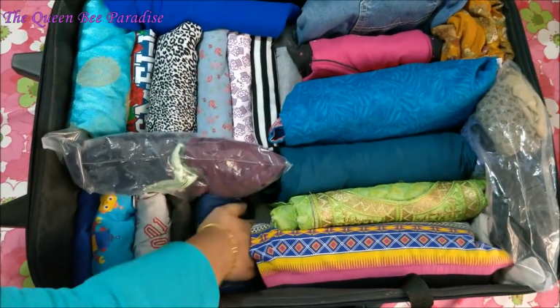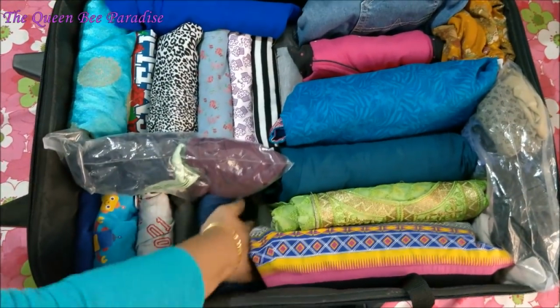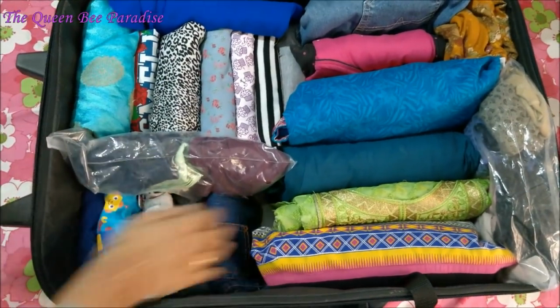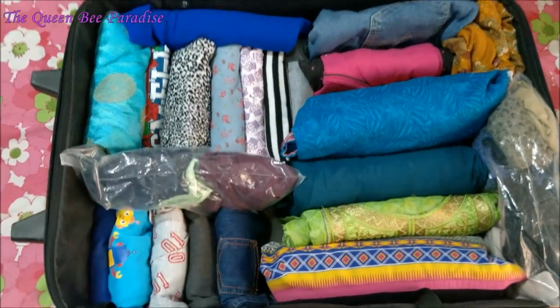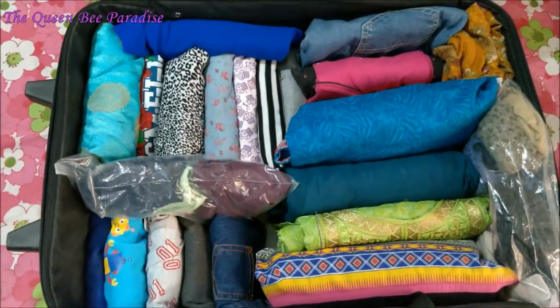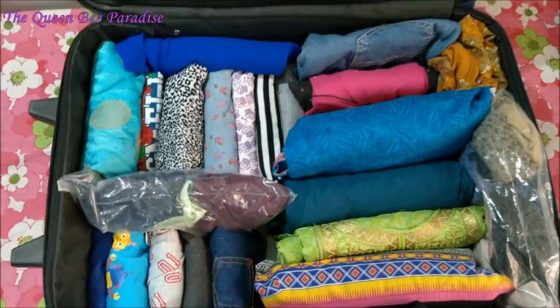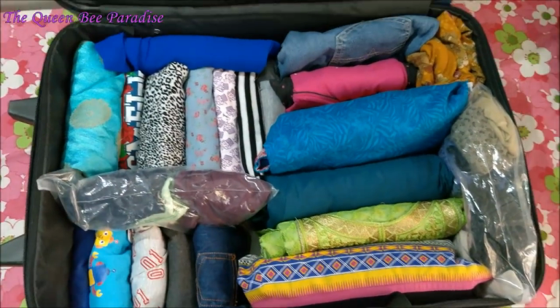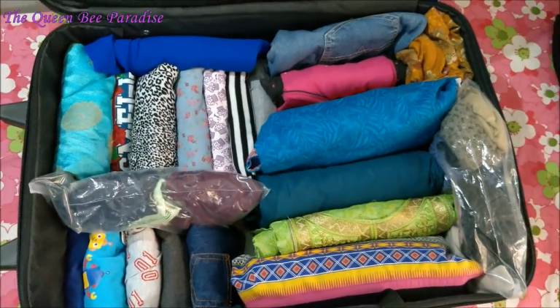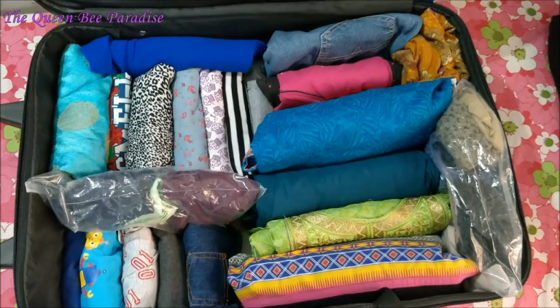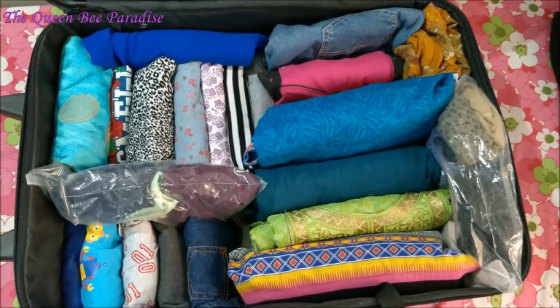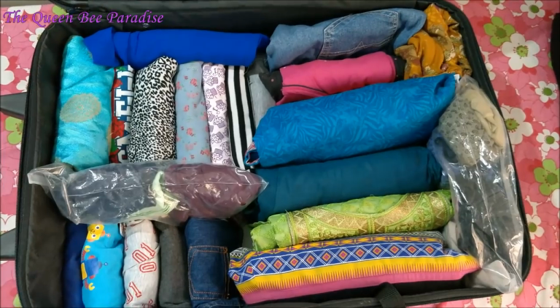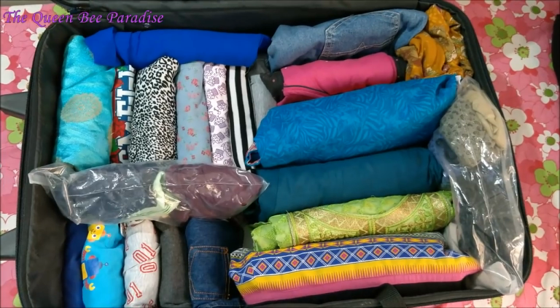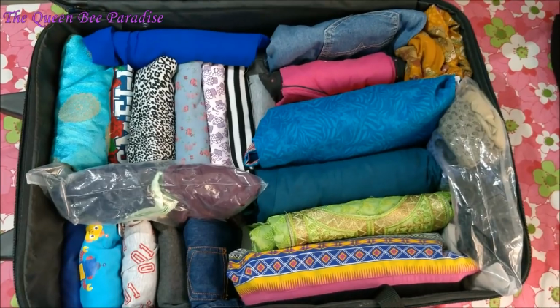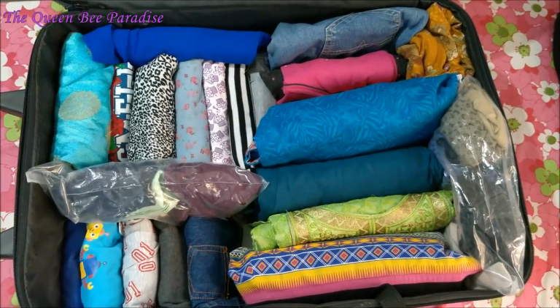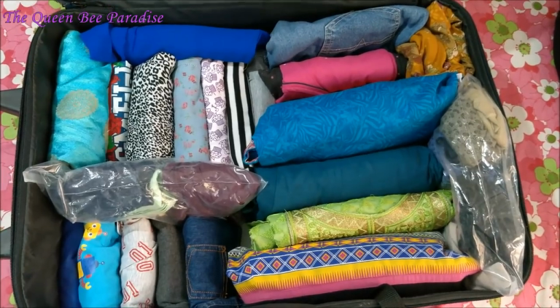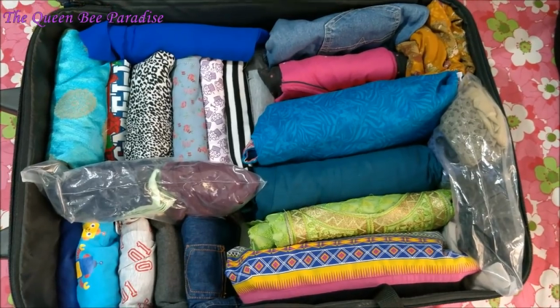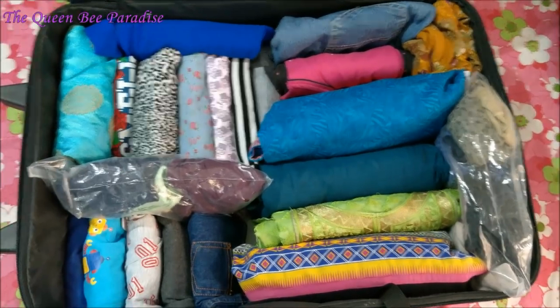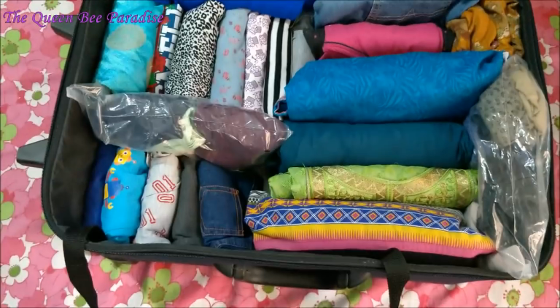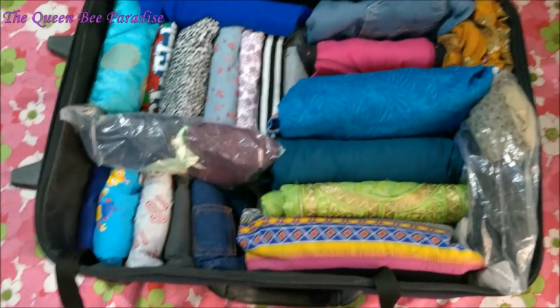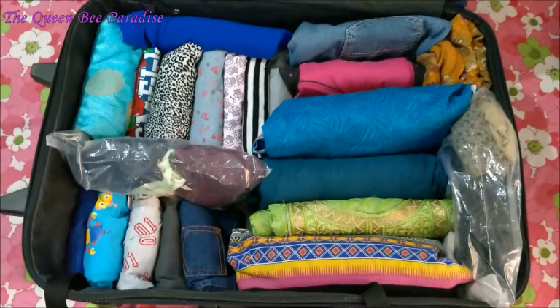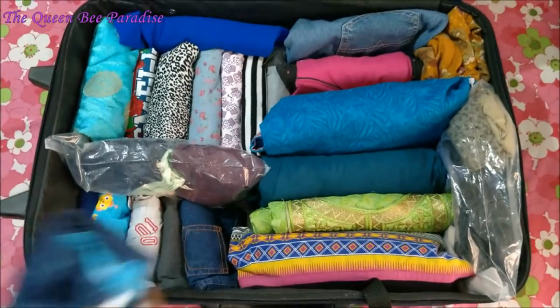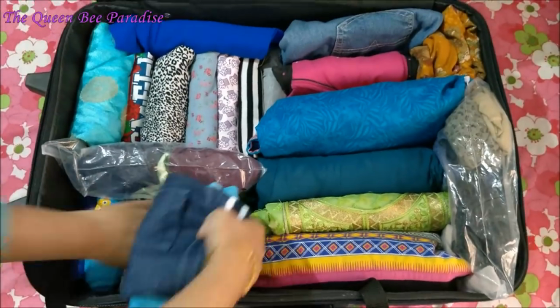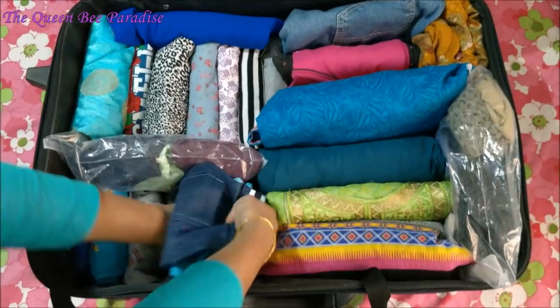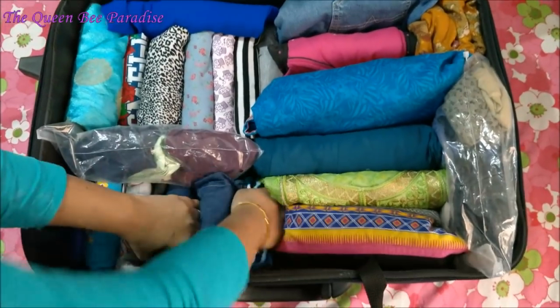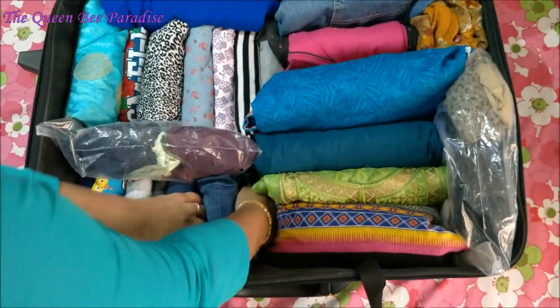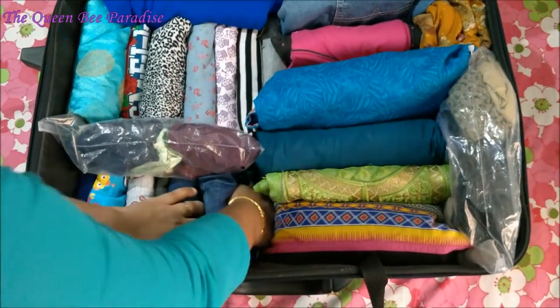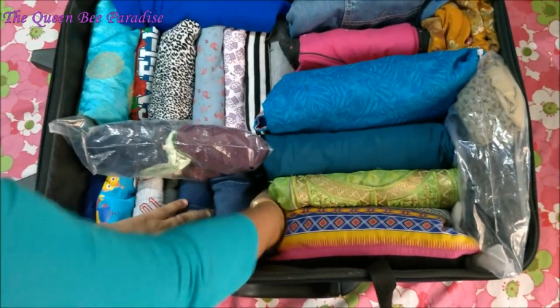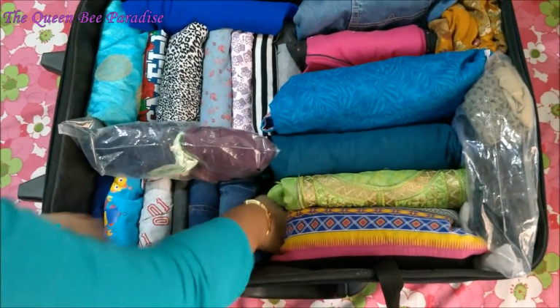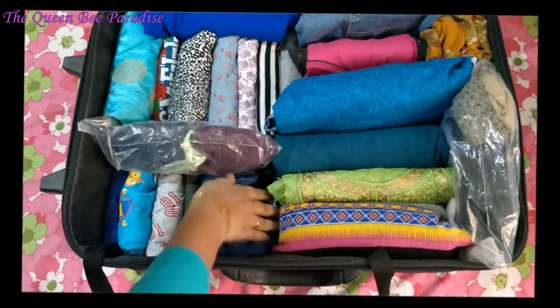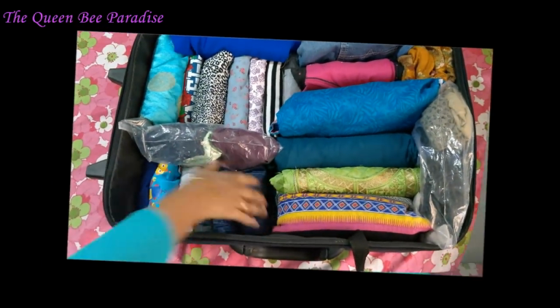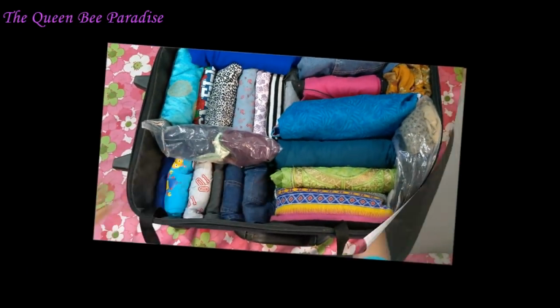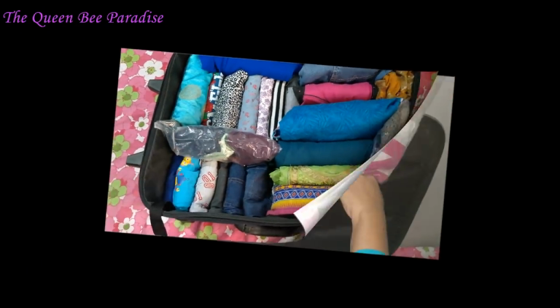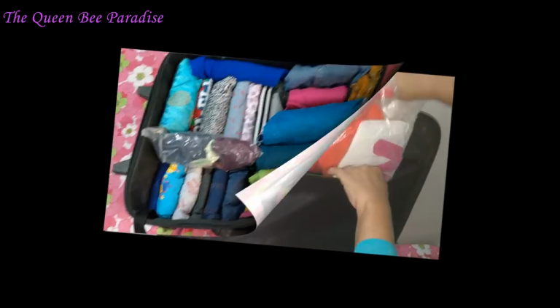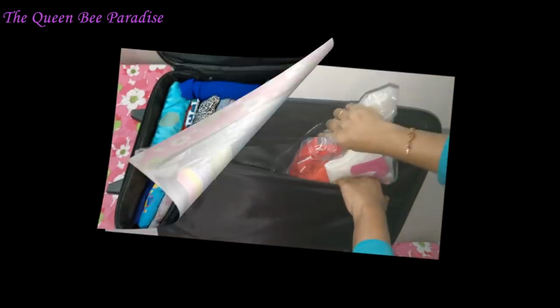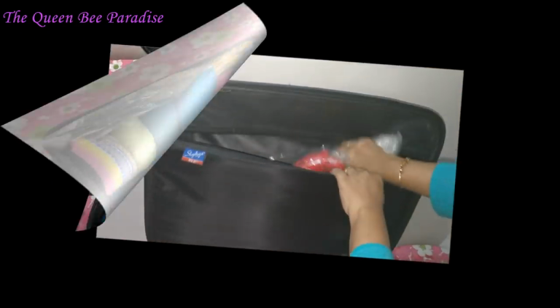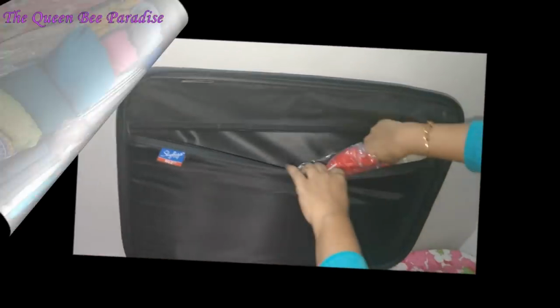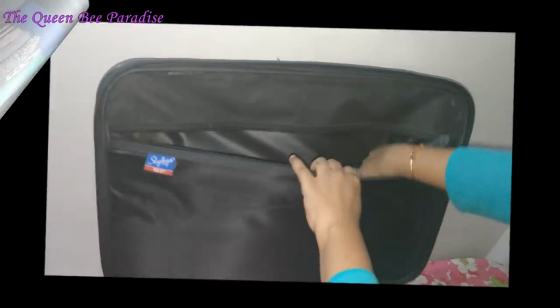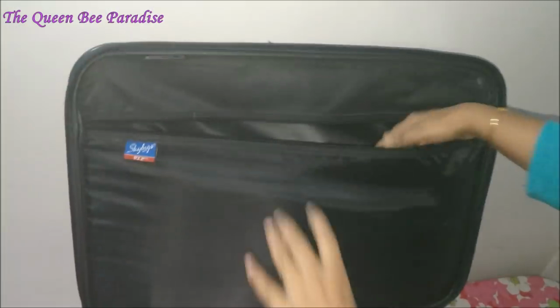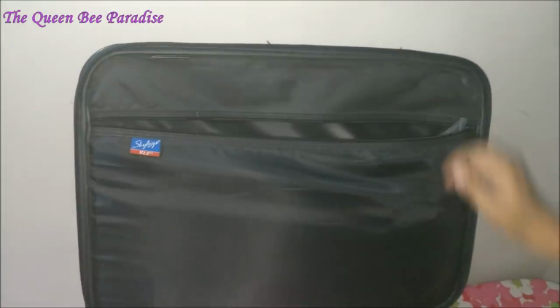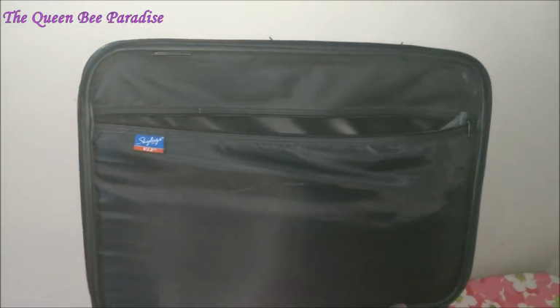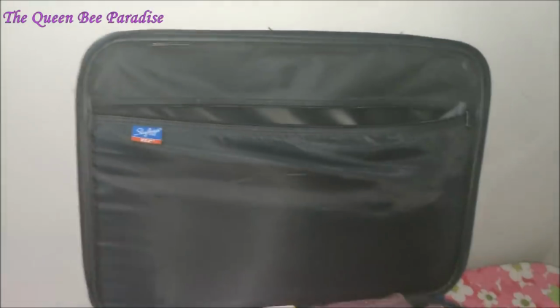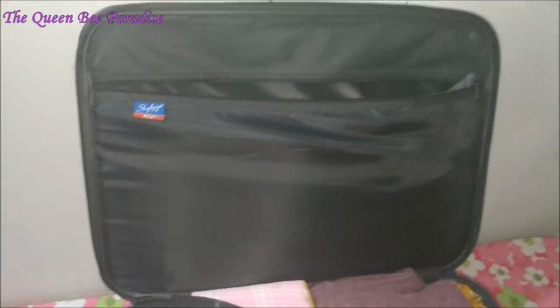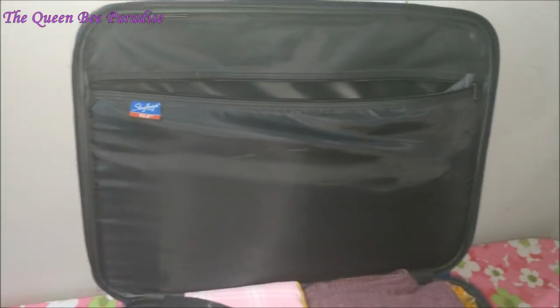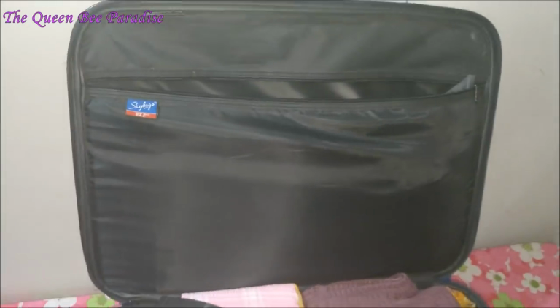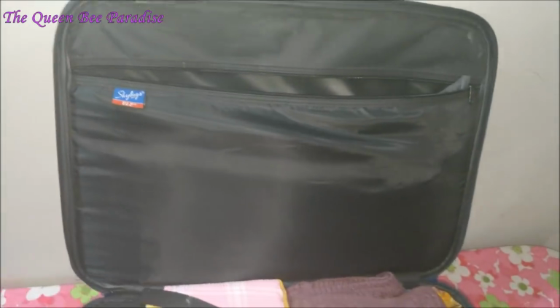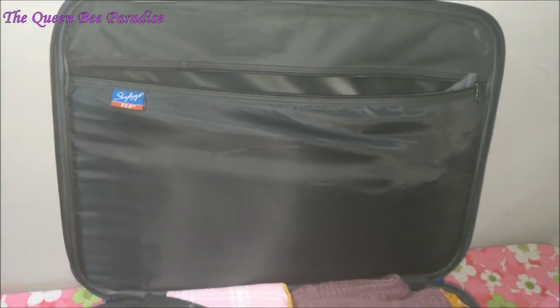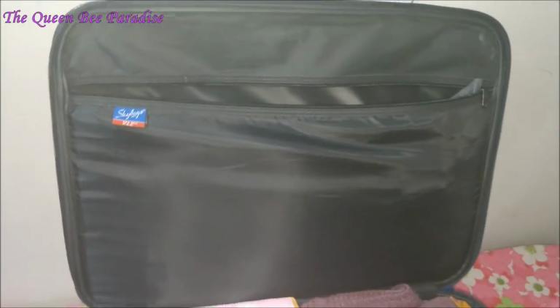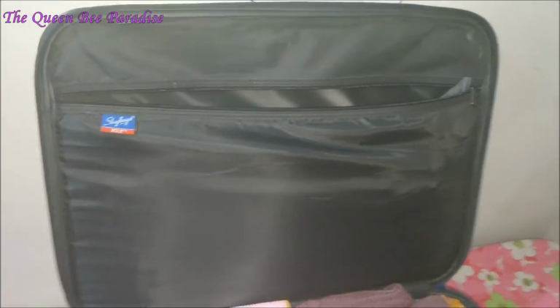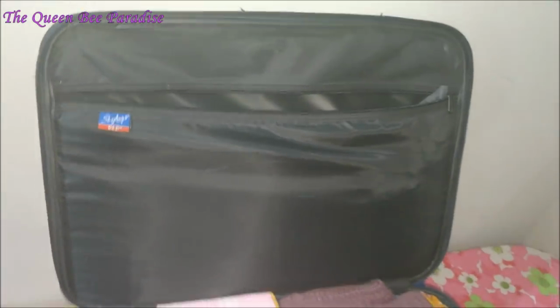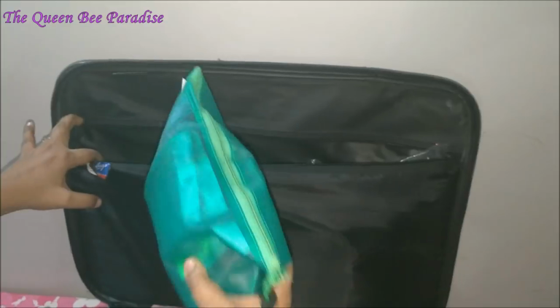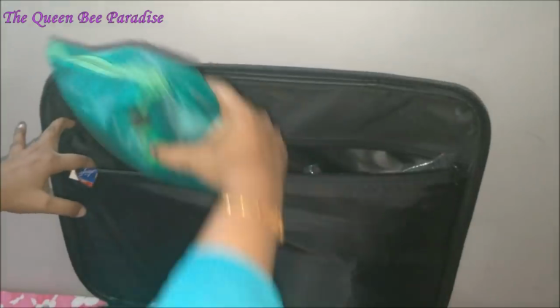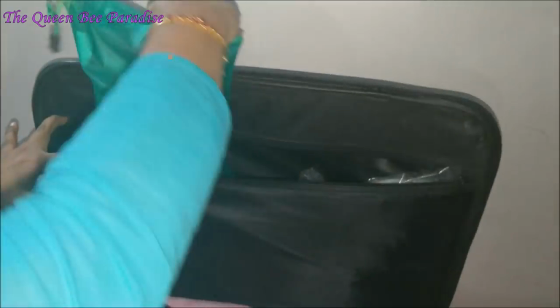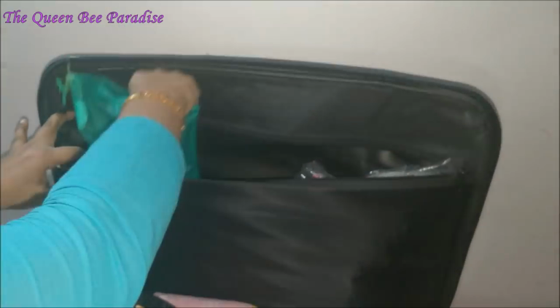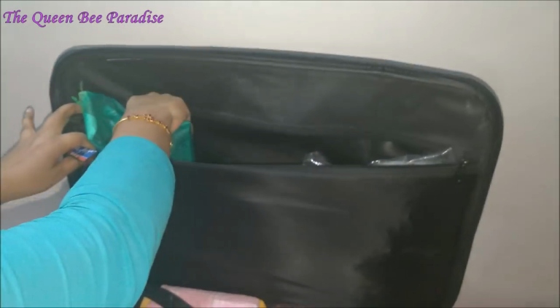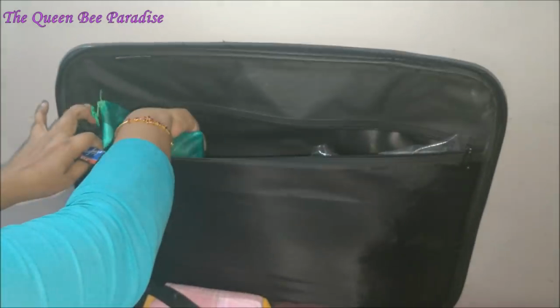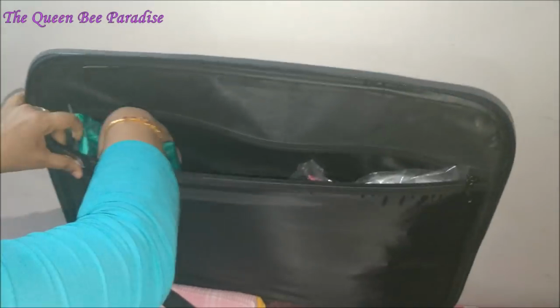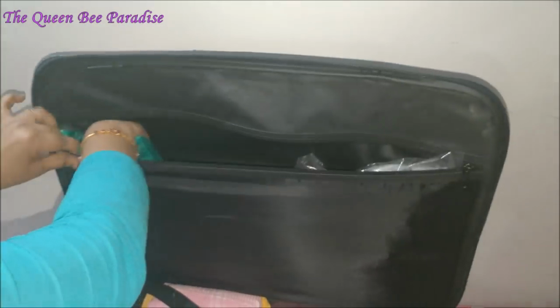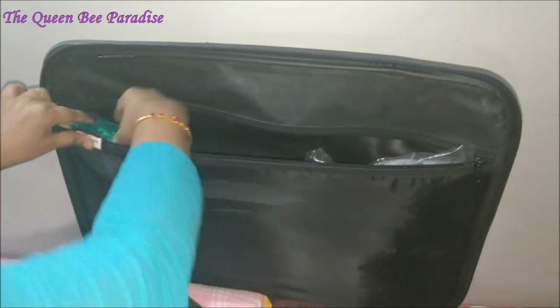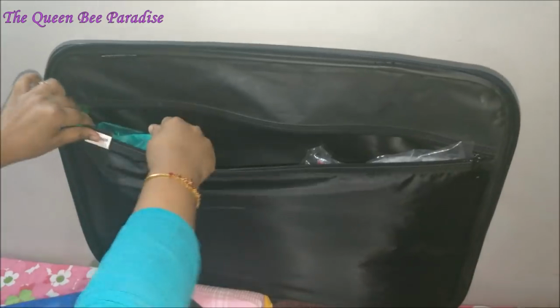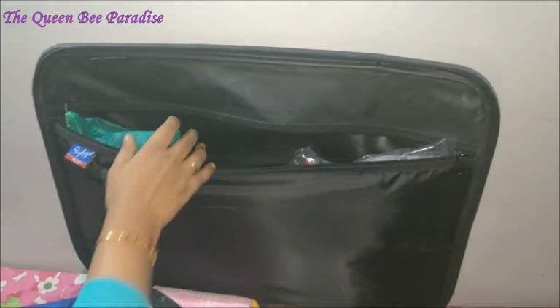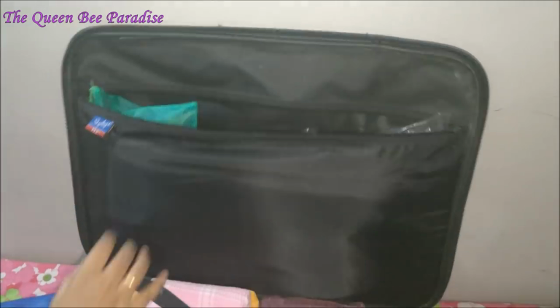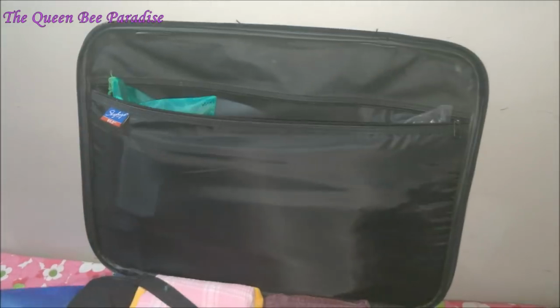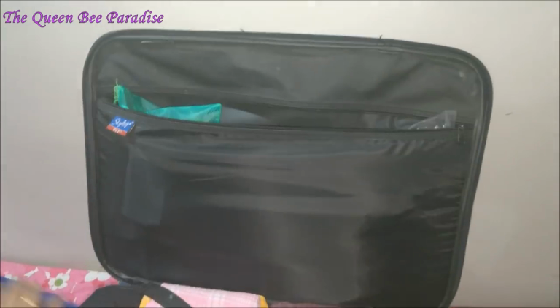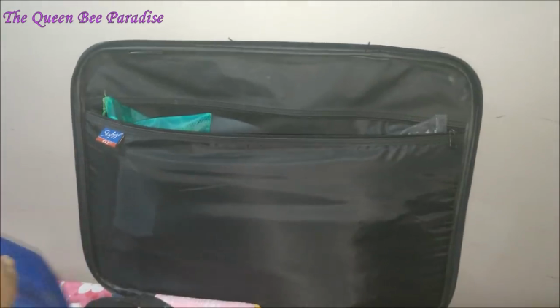I will be showing you how I do travel packing for my family of 4, with 2 adults and 2 kids, in an organized way.